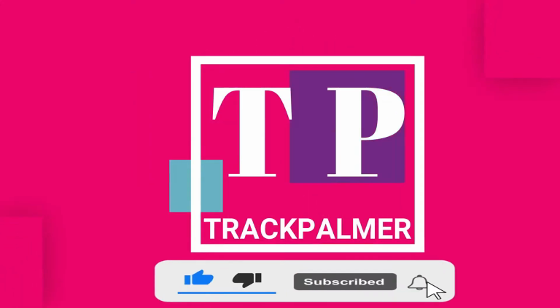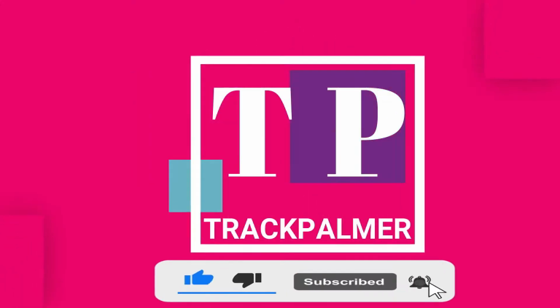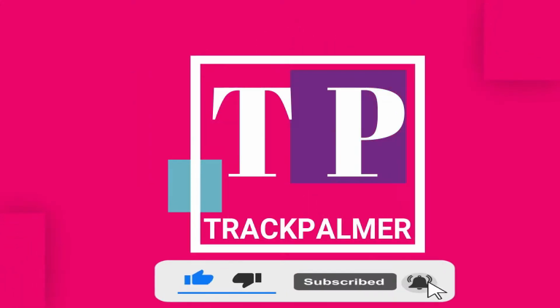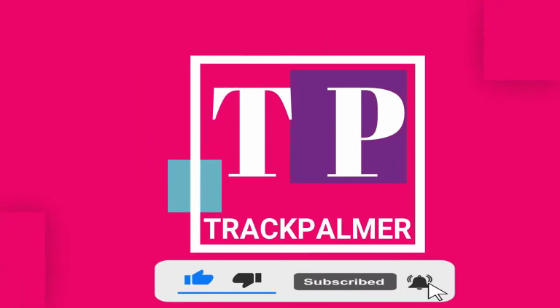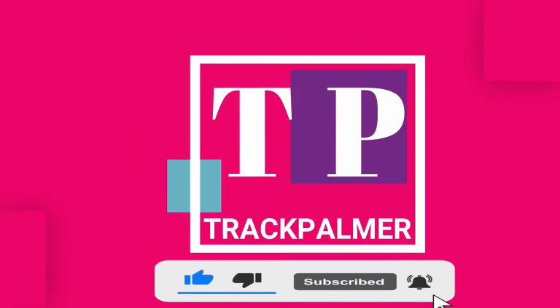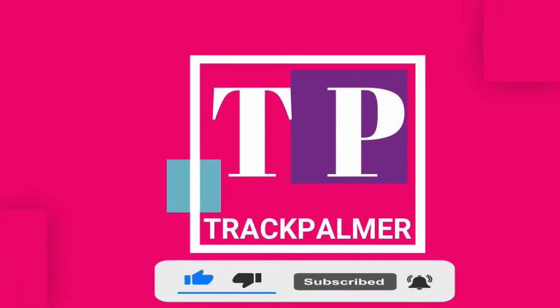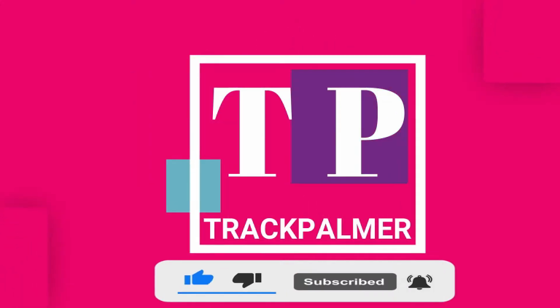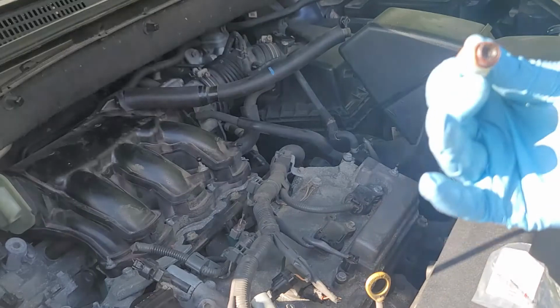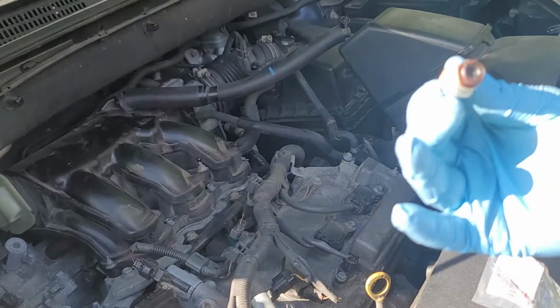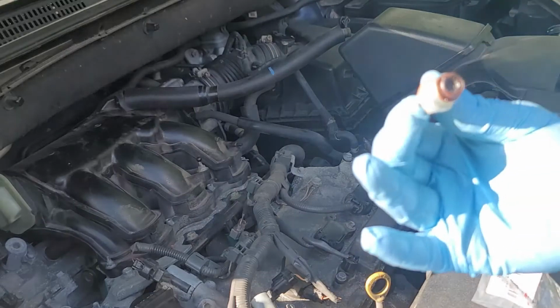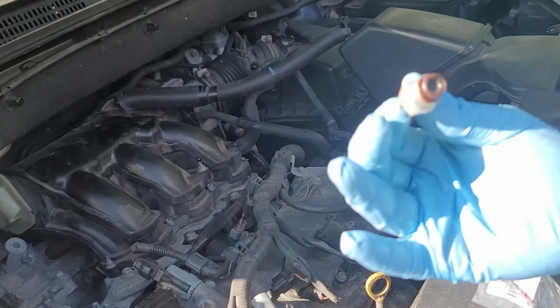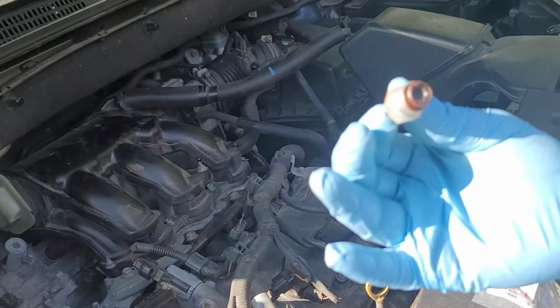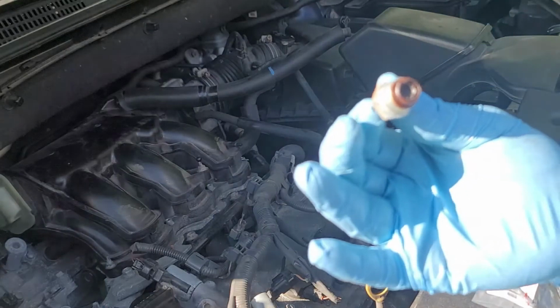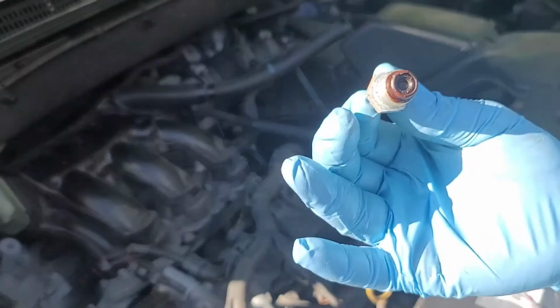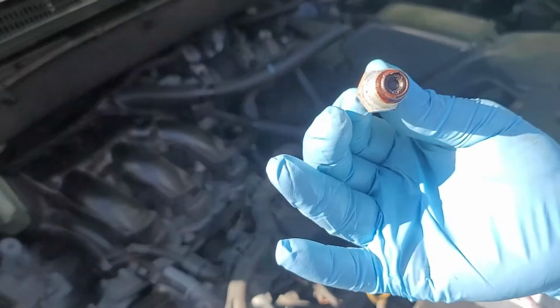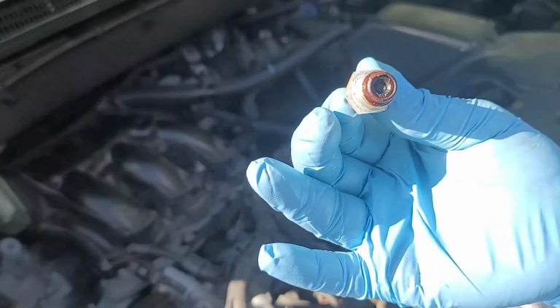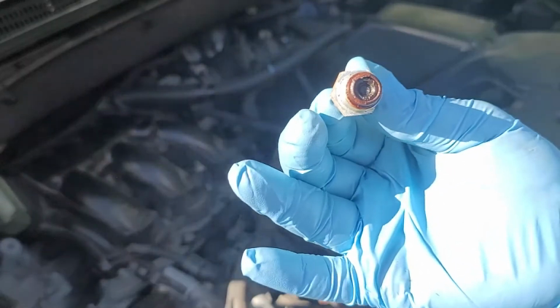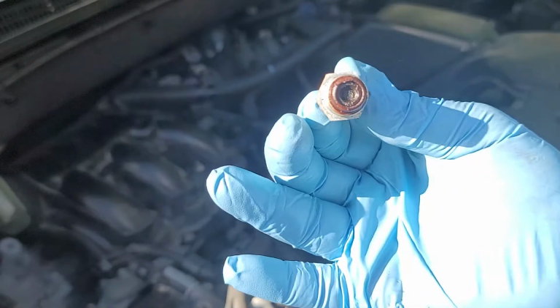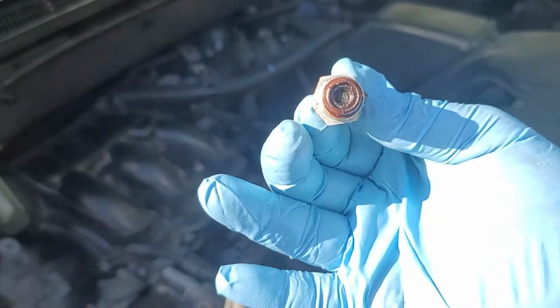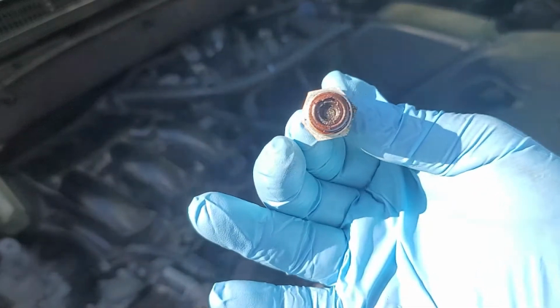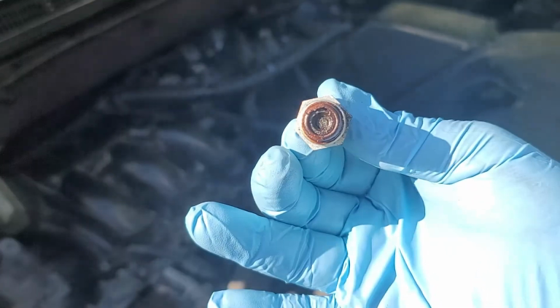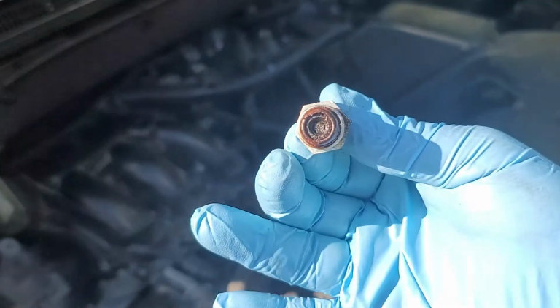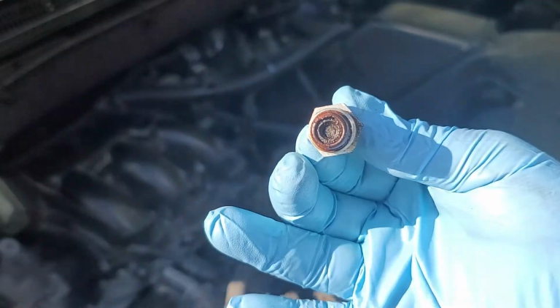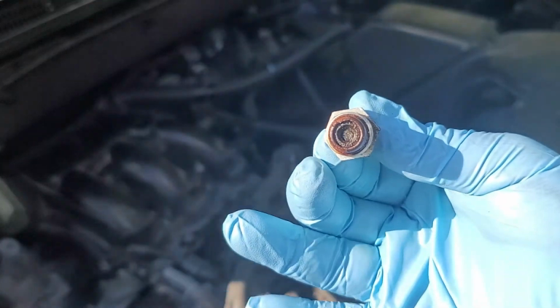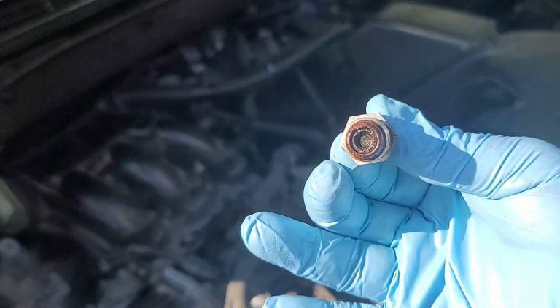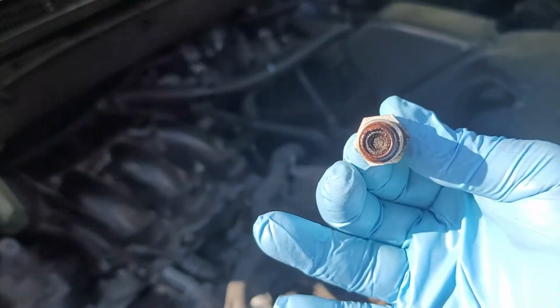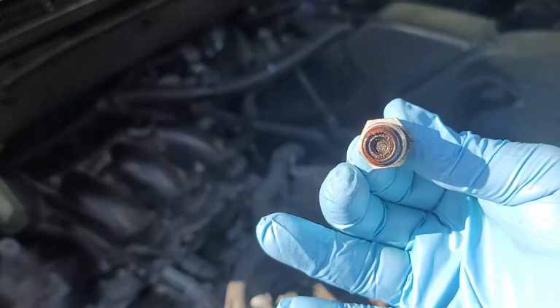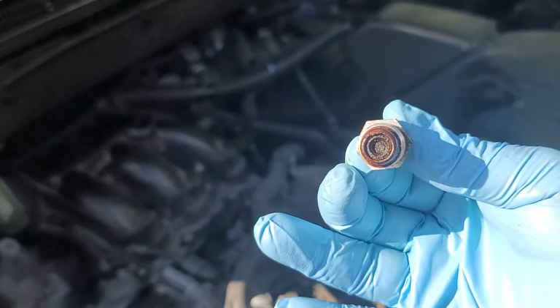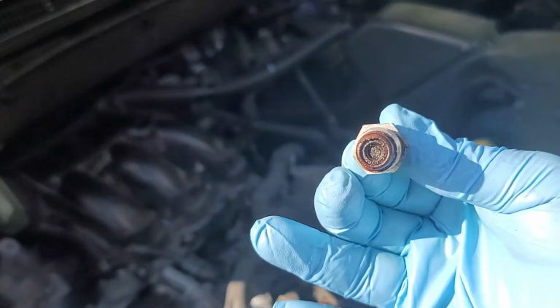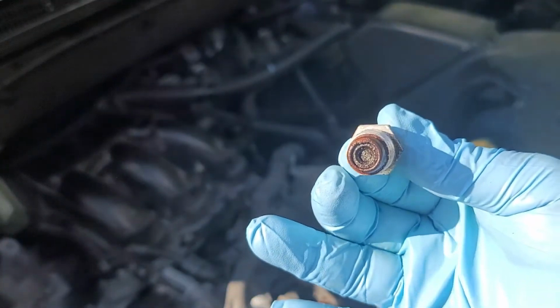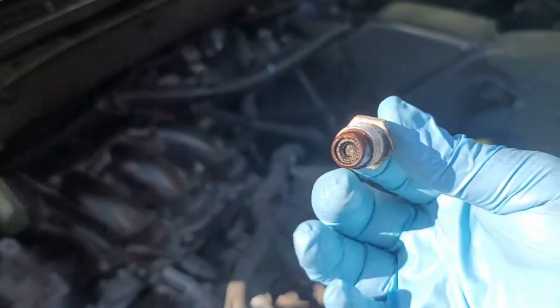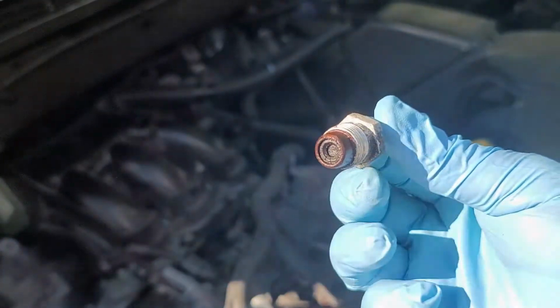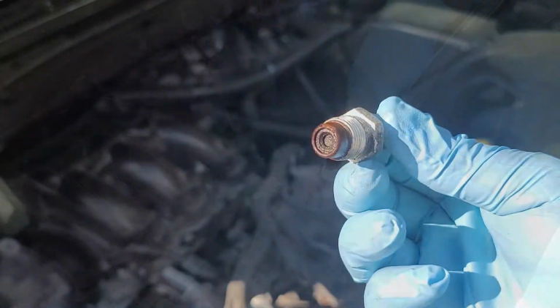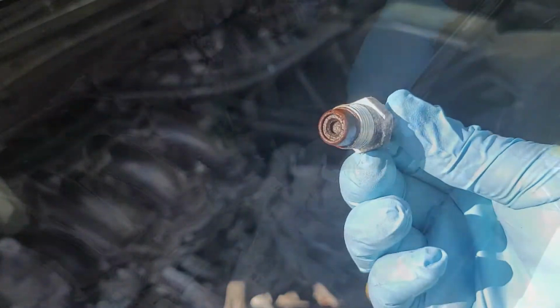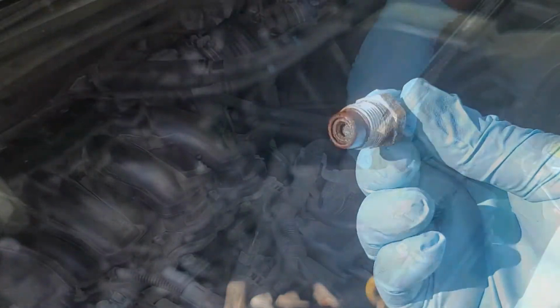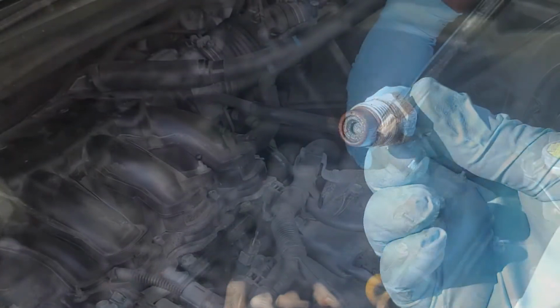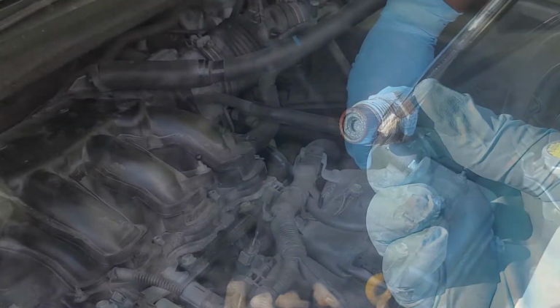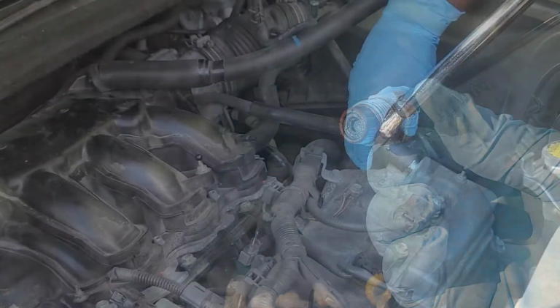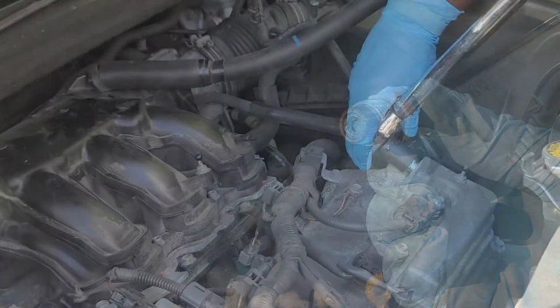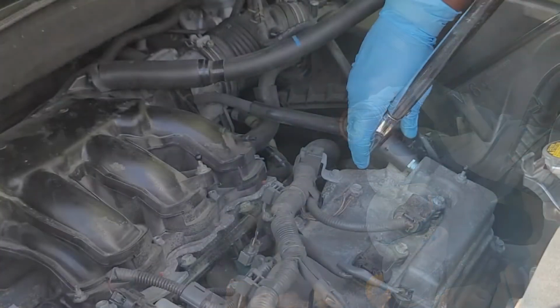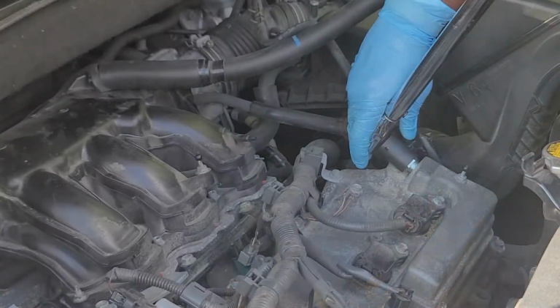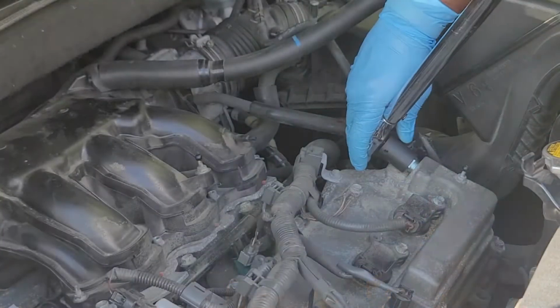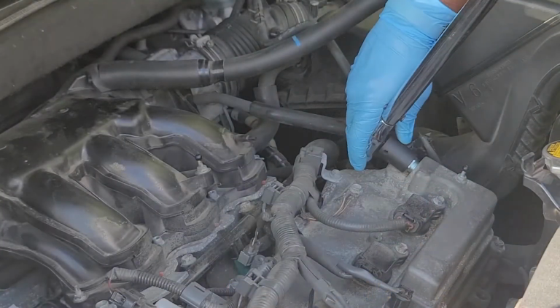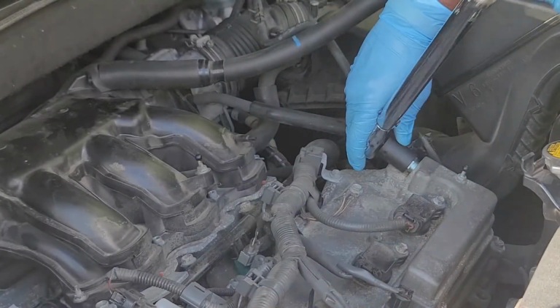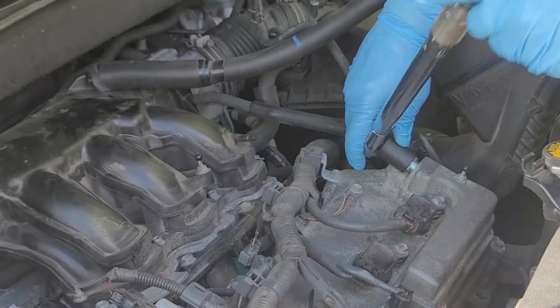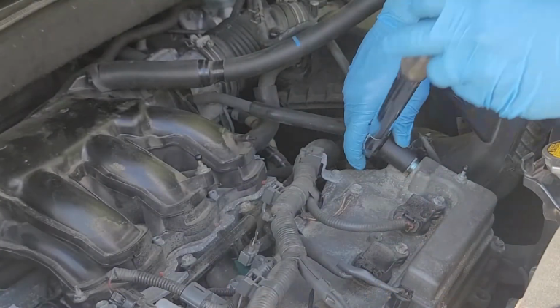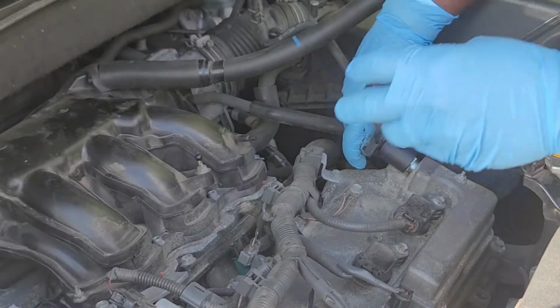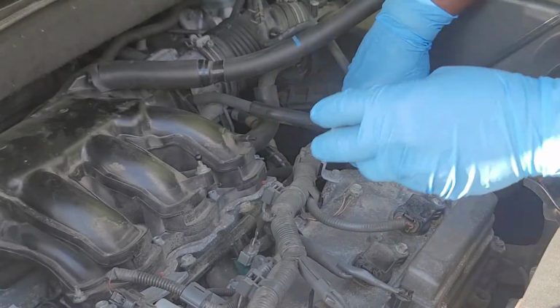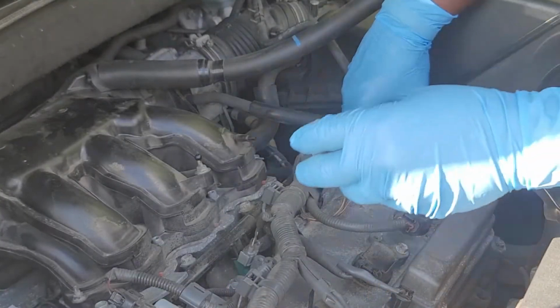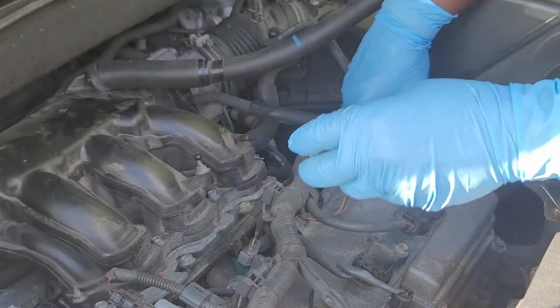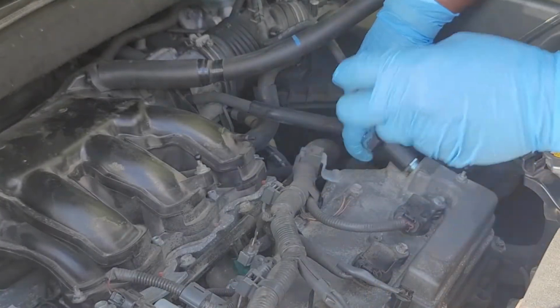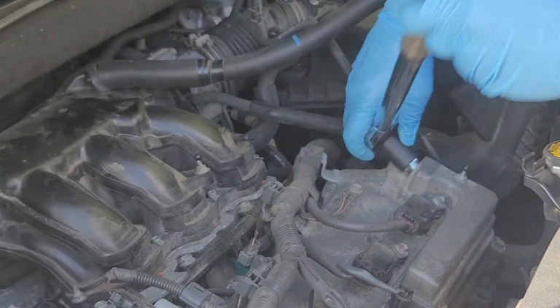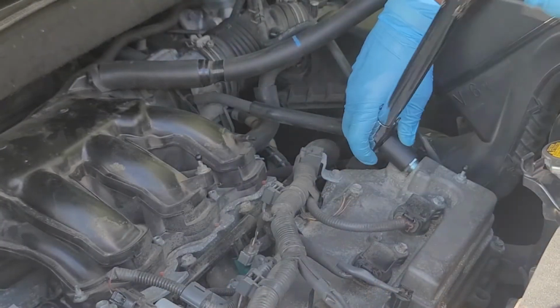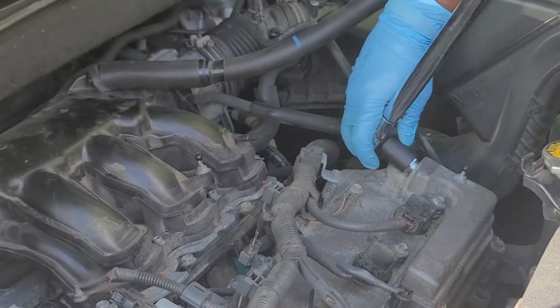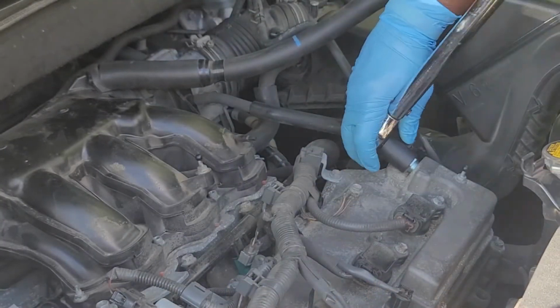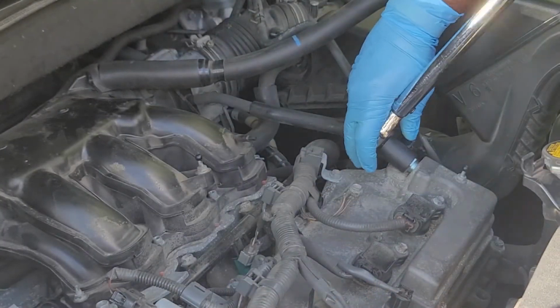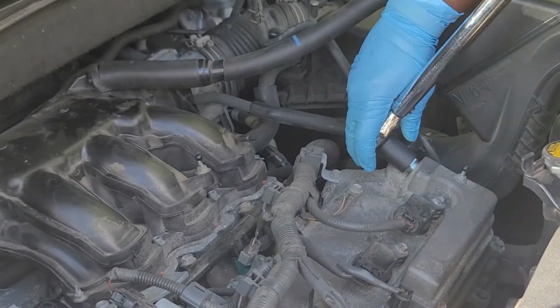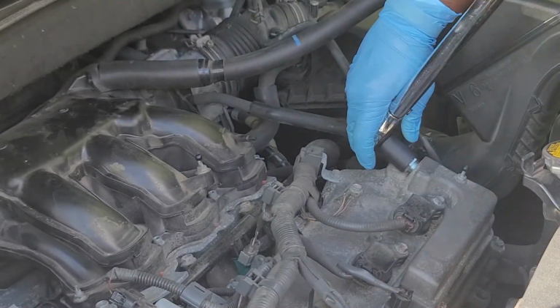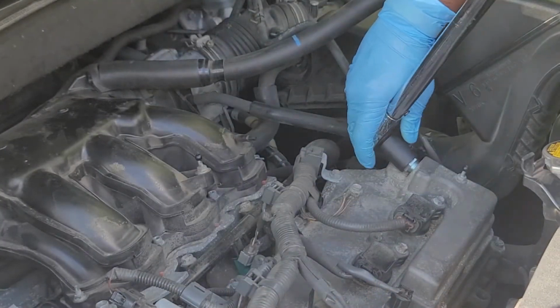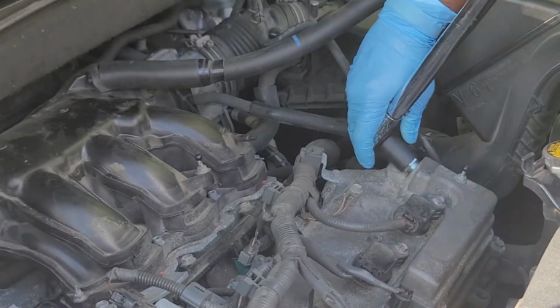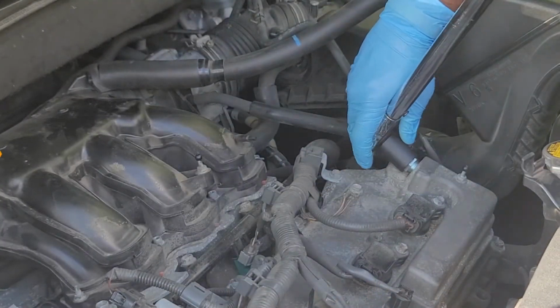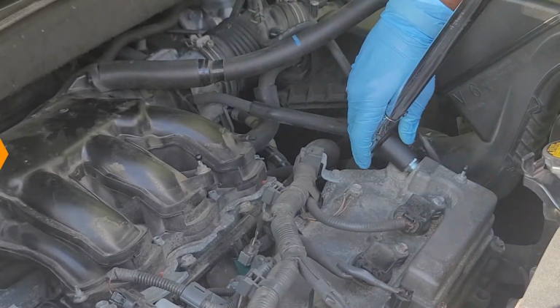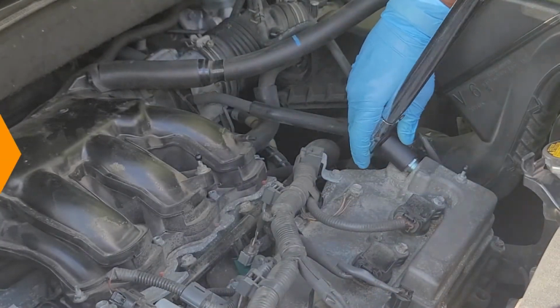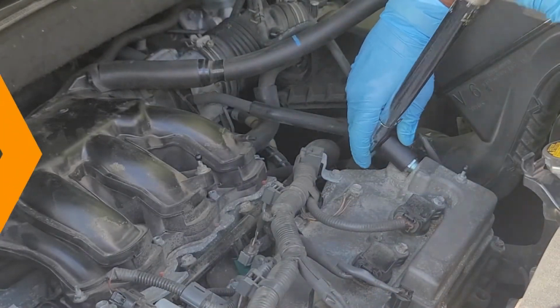I will point out a few signs of a bad PCV valve and how to replace one on a Toyota motor vehicle.